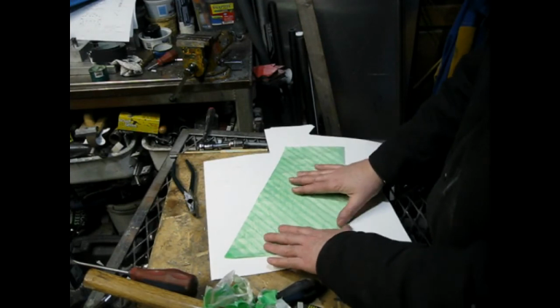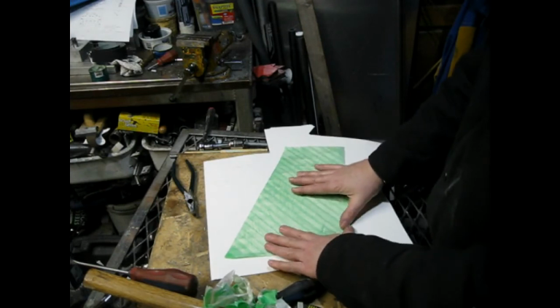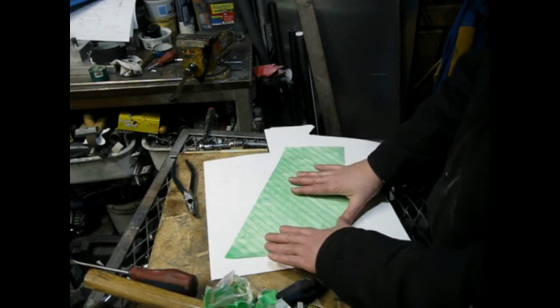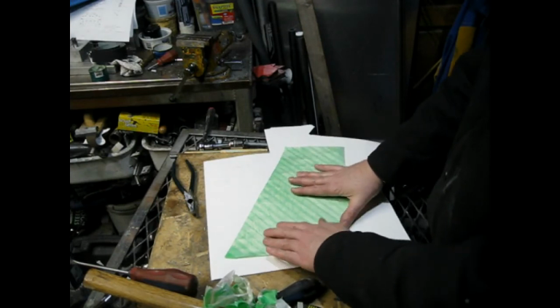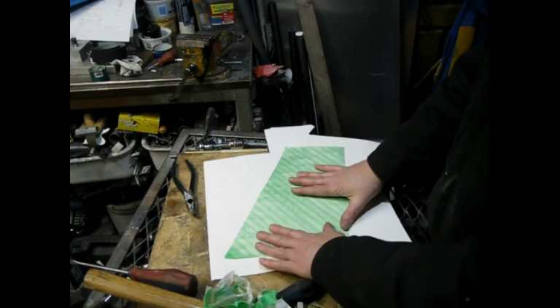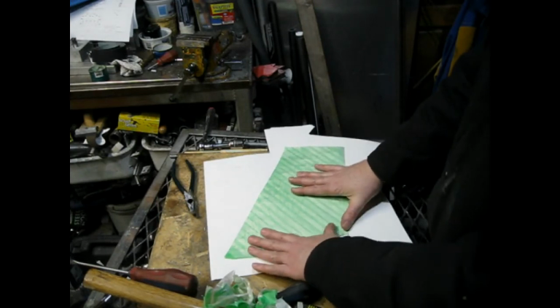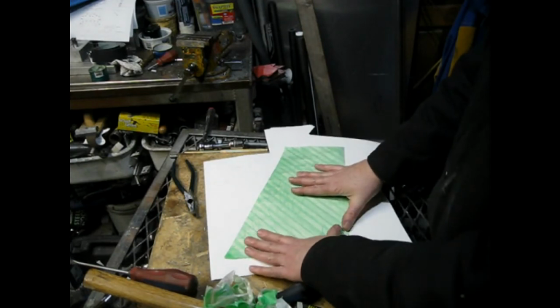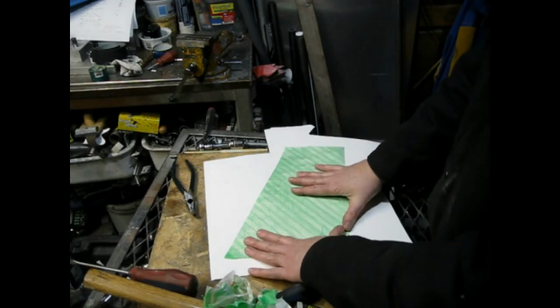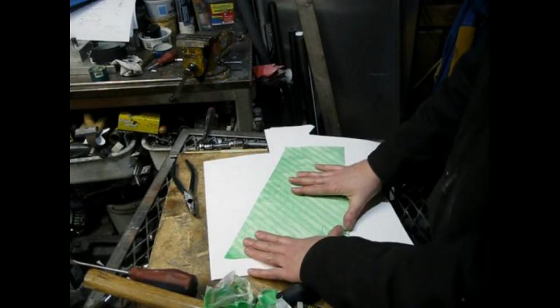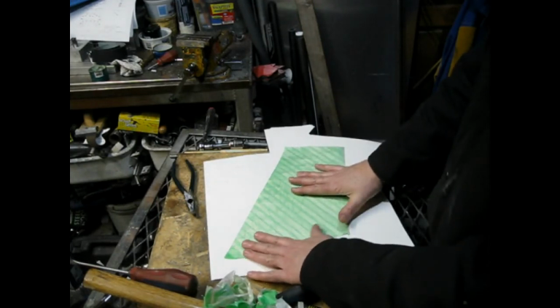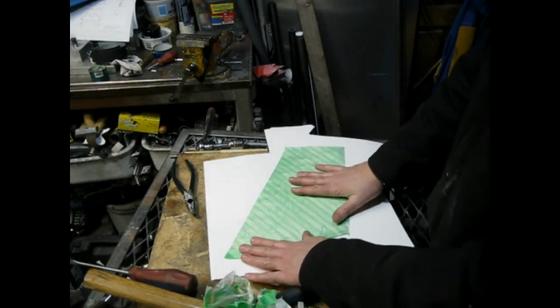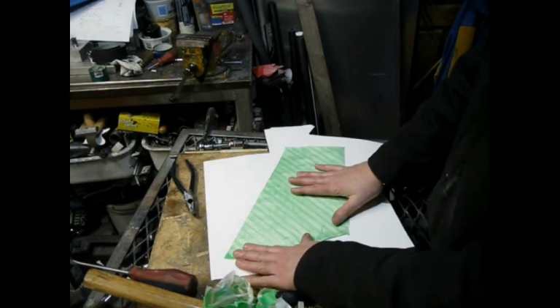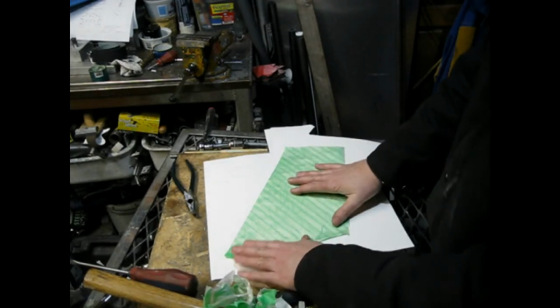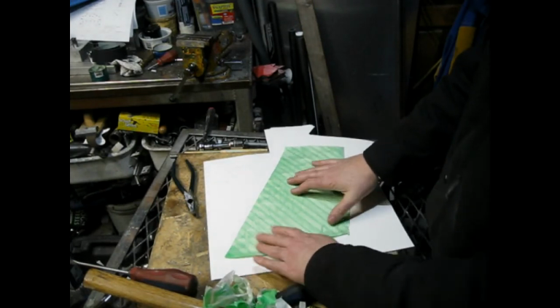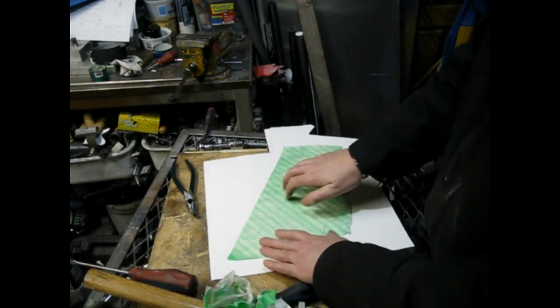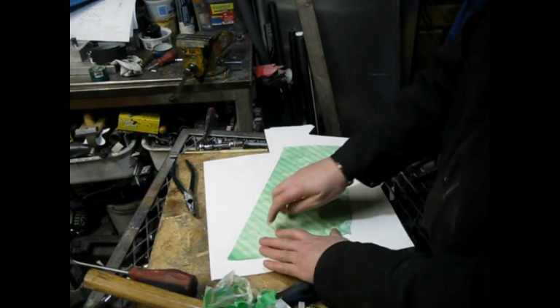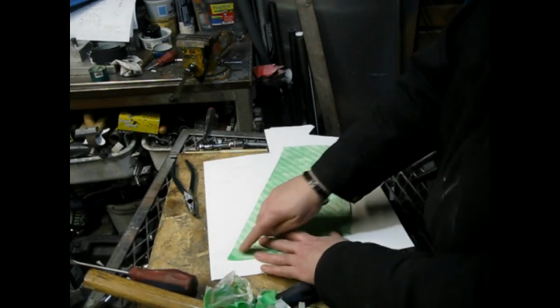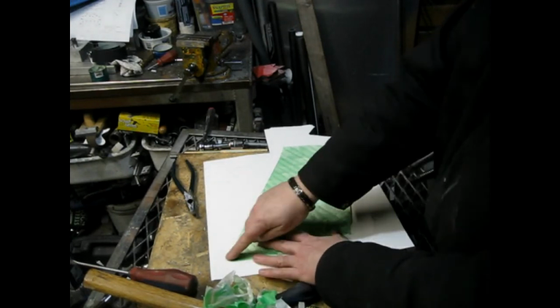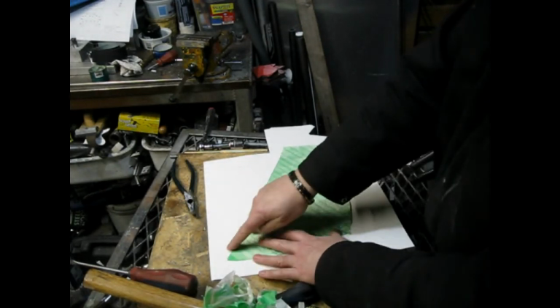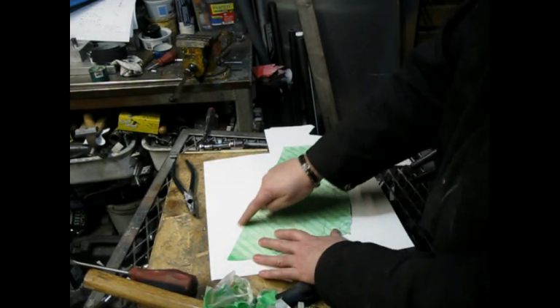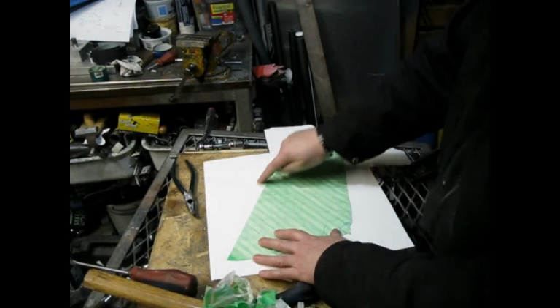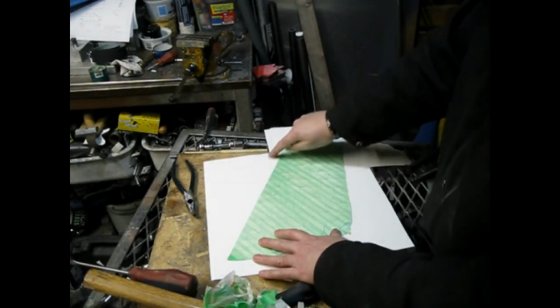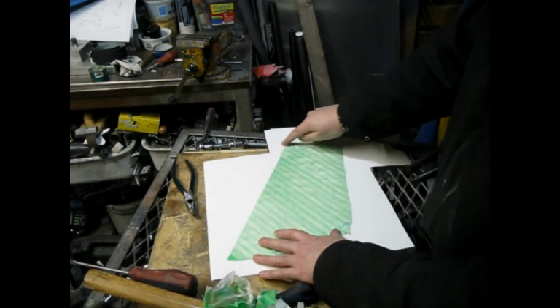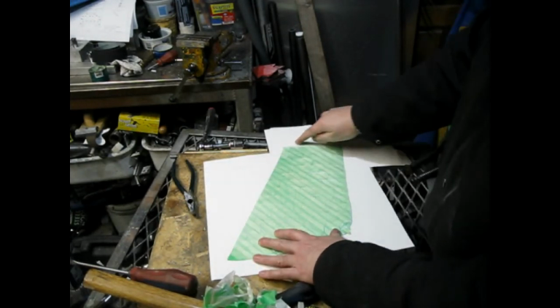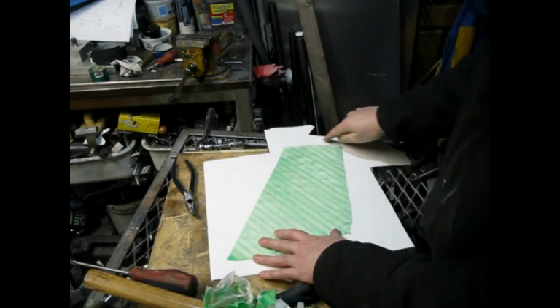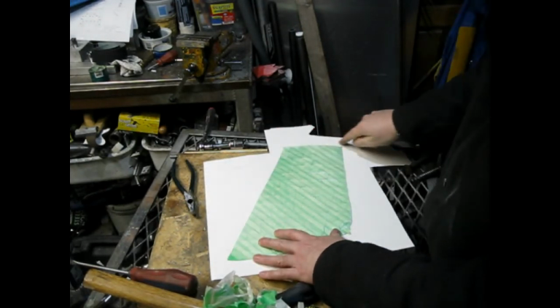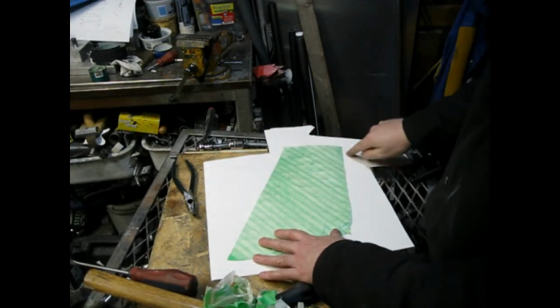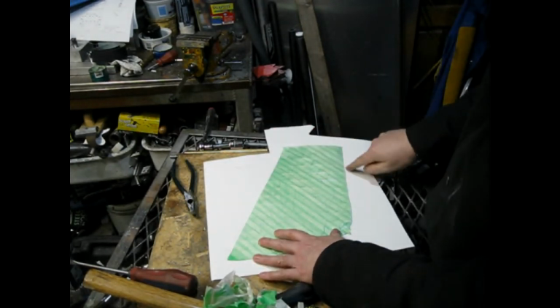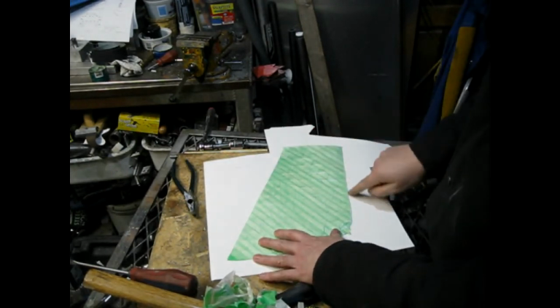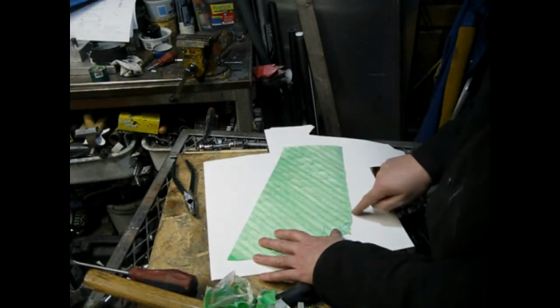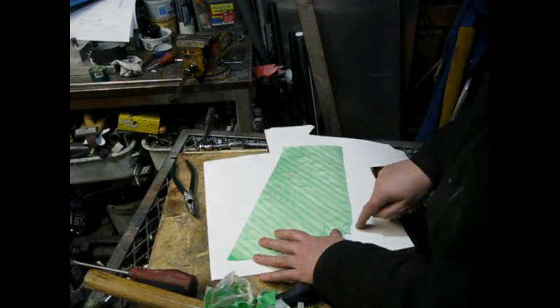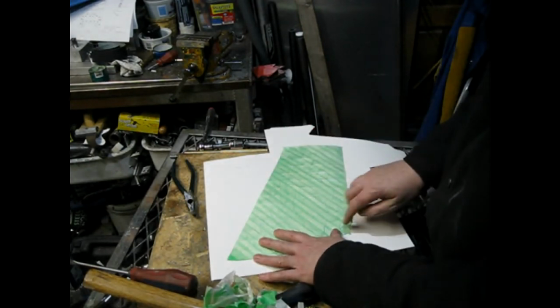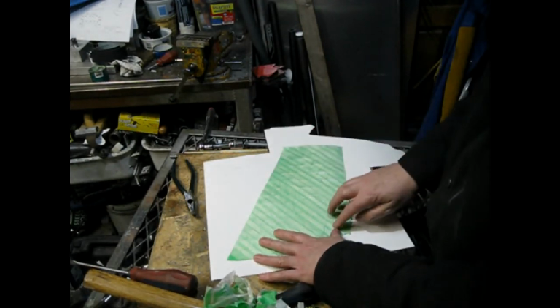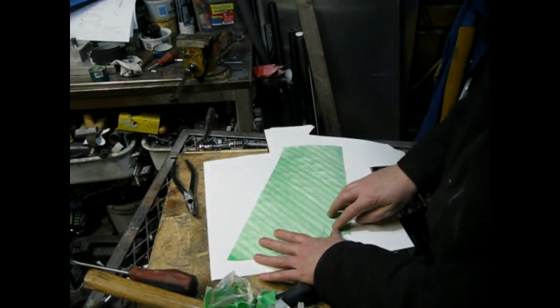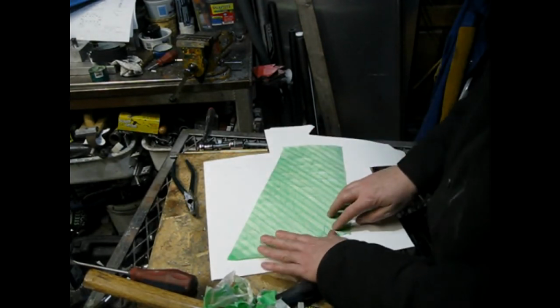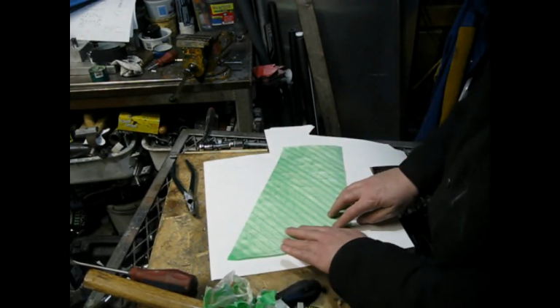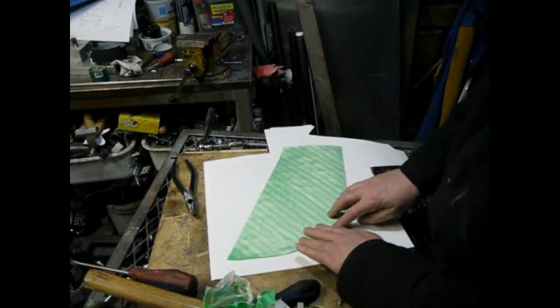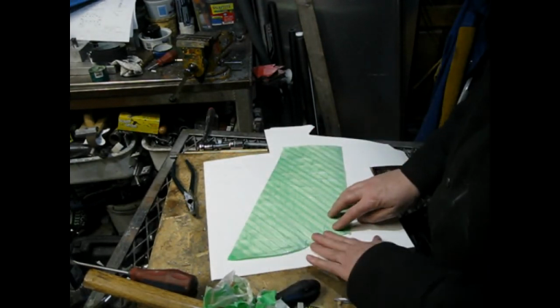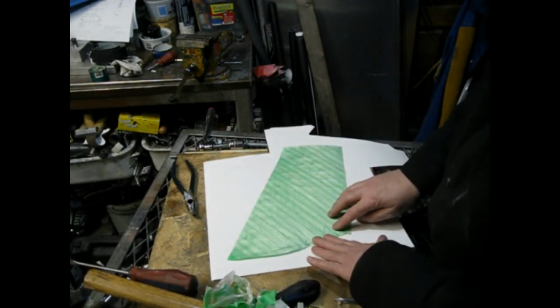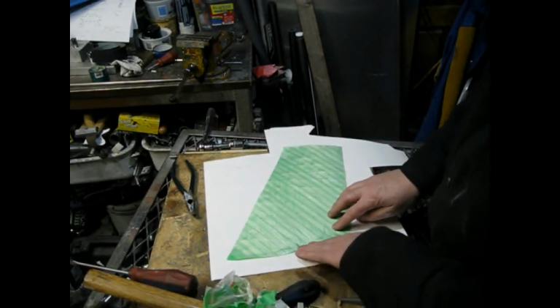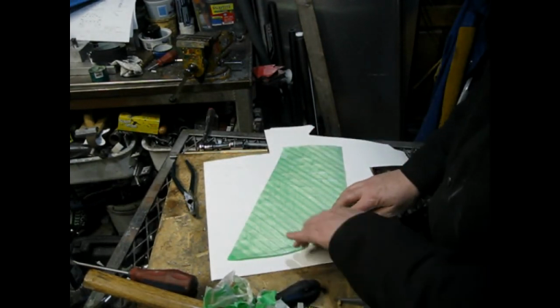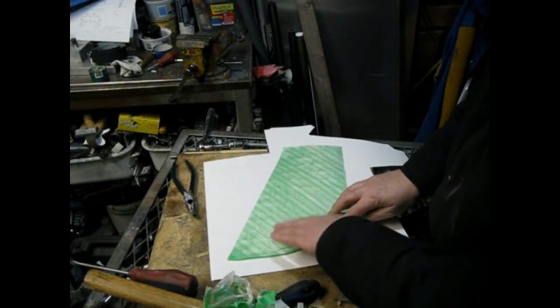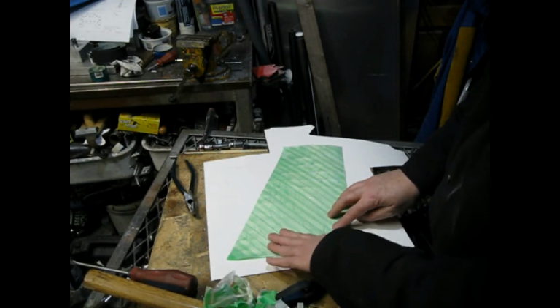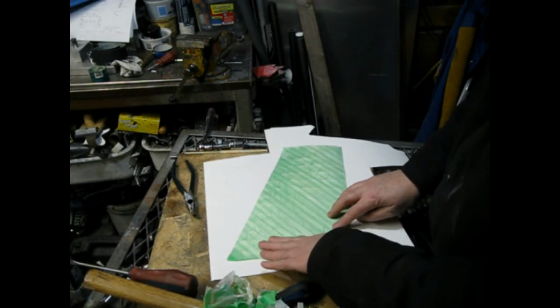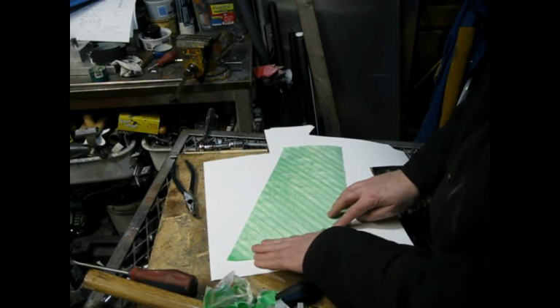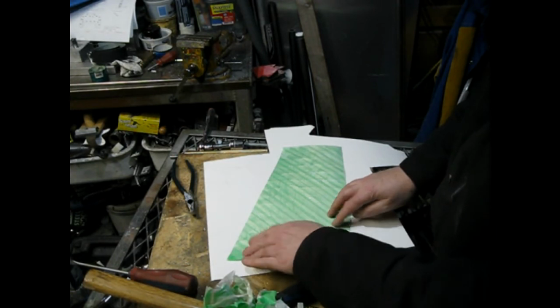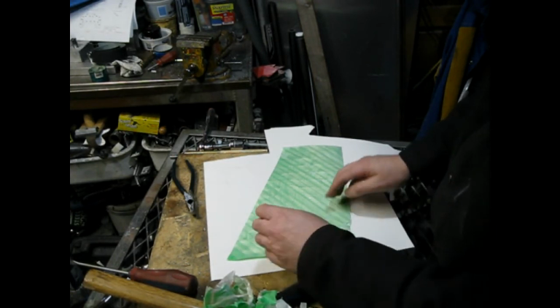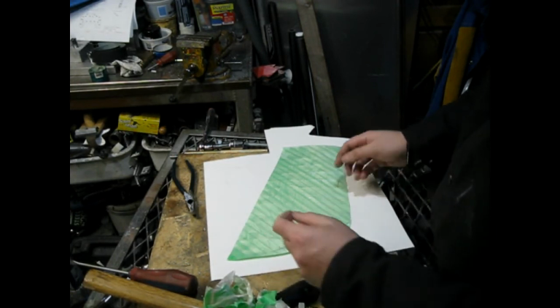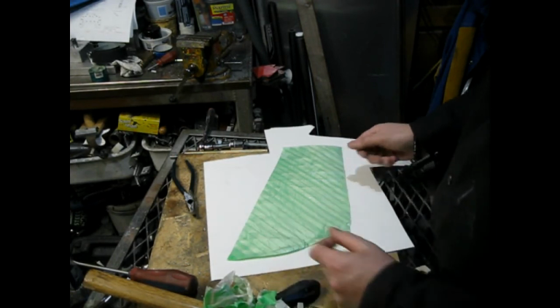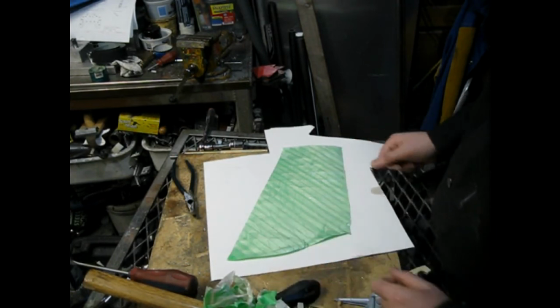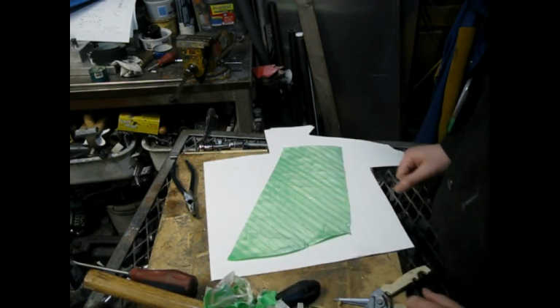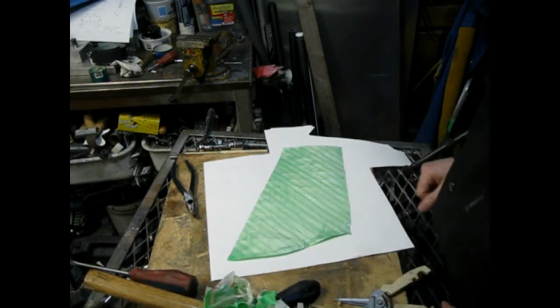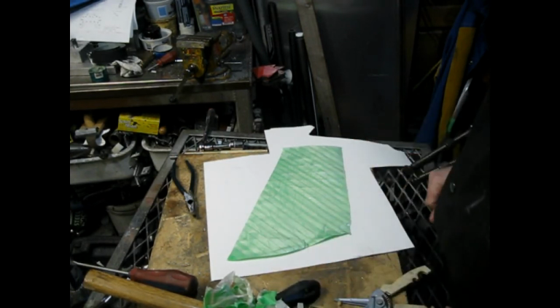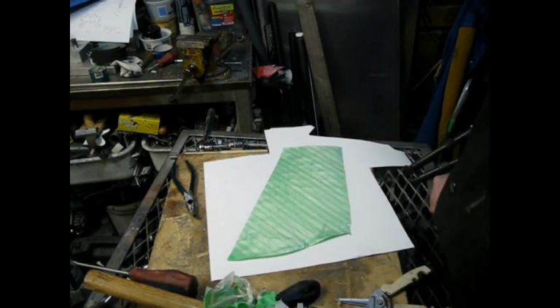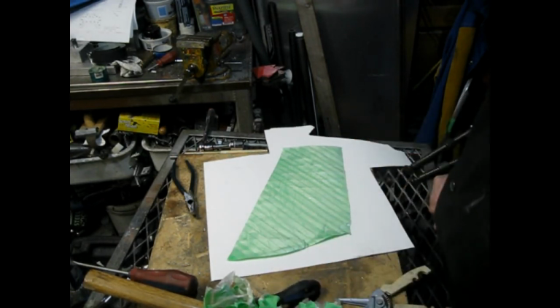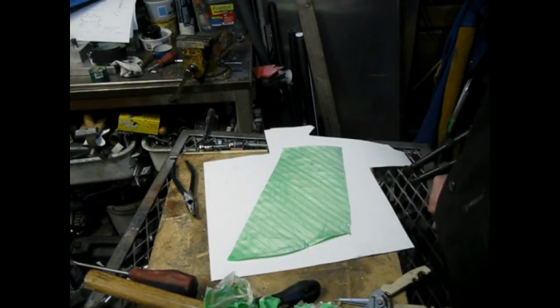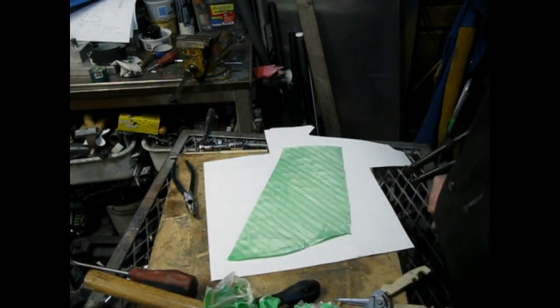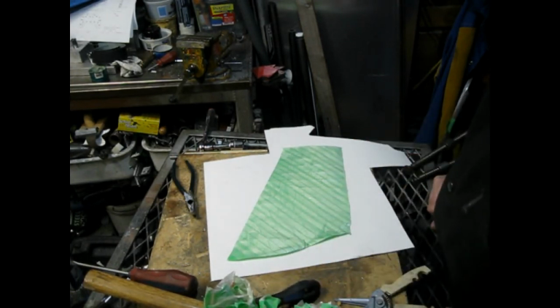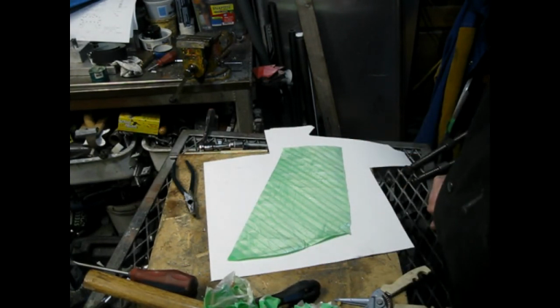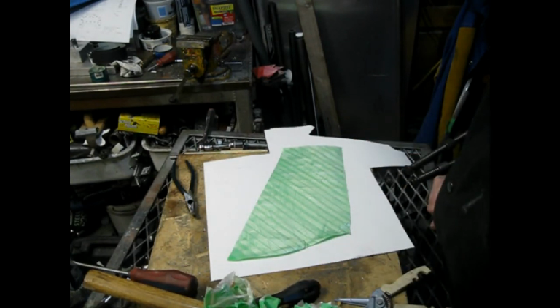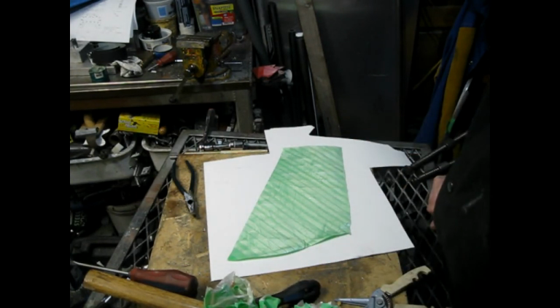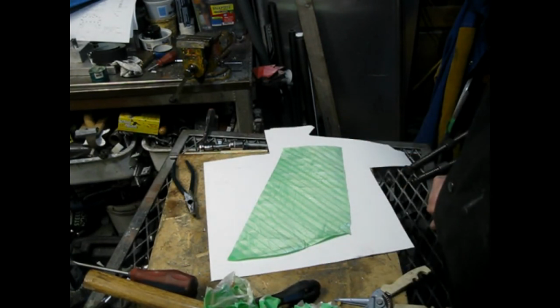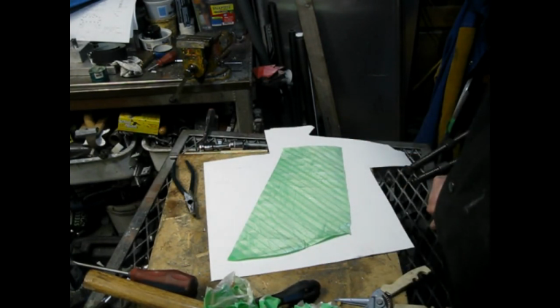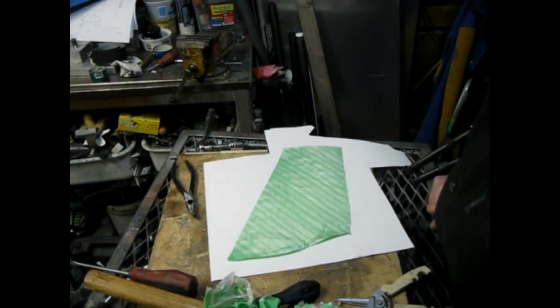It just folds out flat. You can trace that out, cut it out, and start making your part.